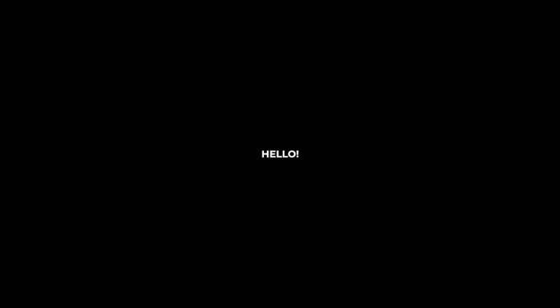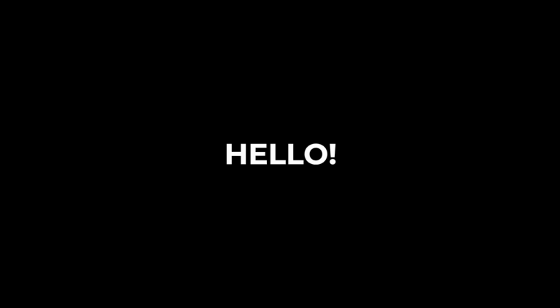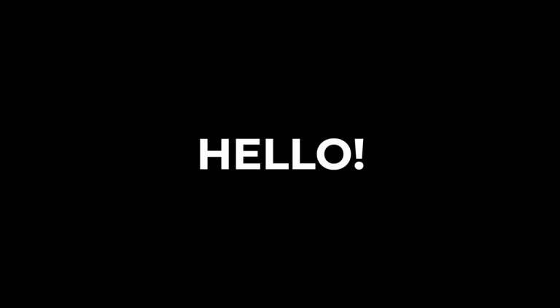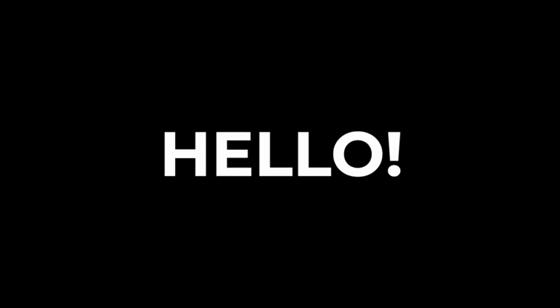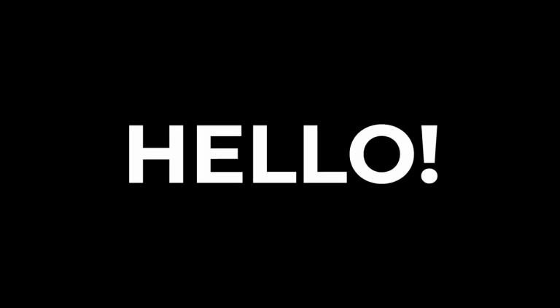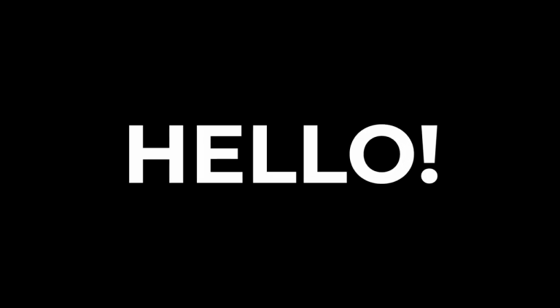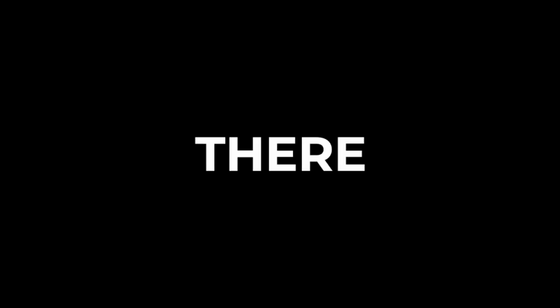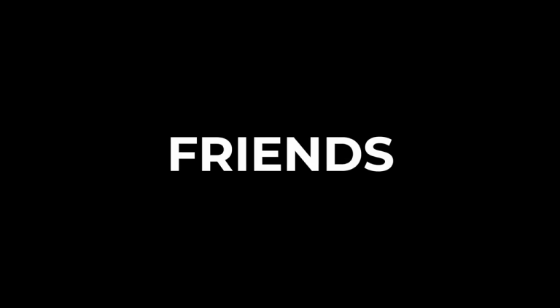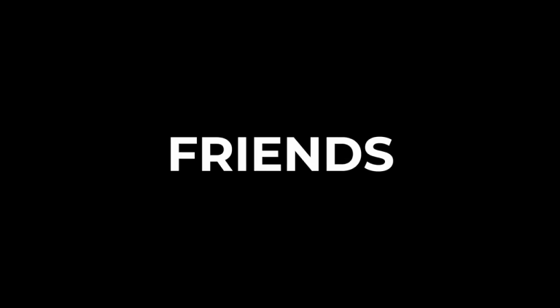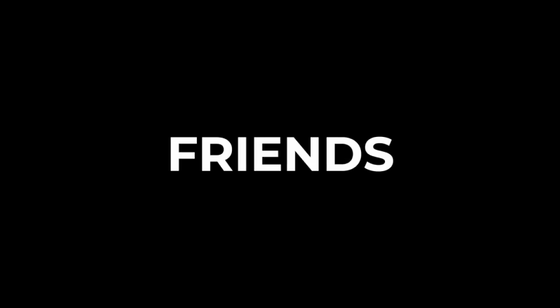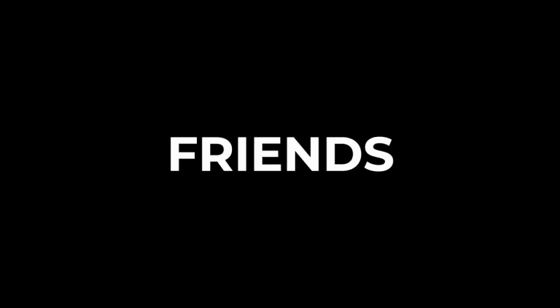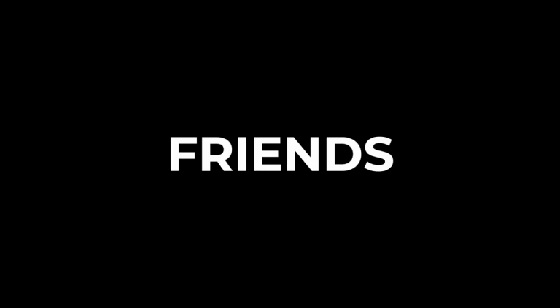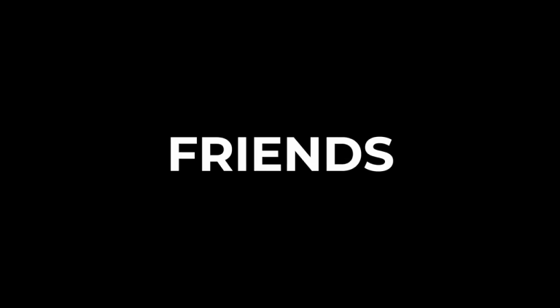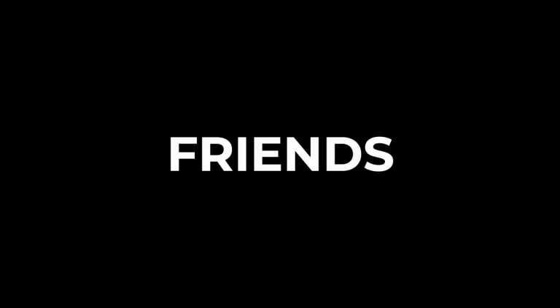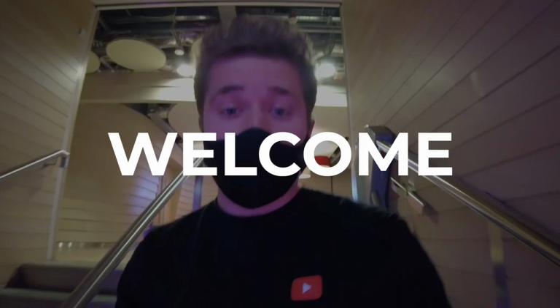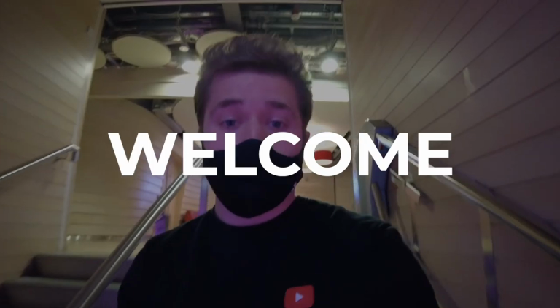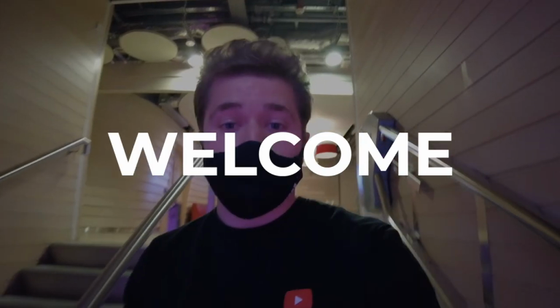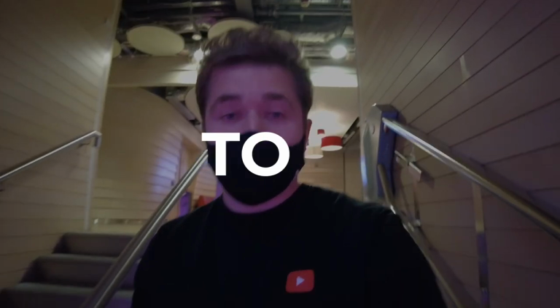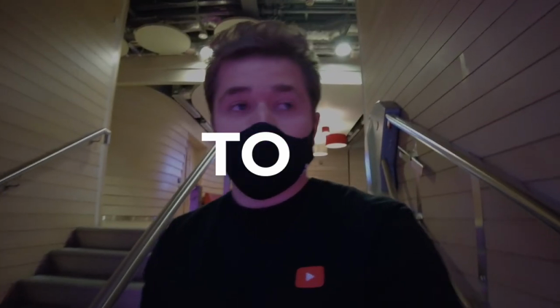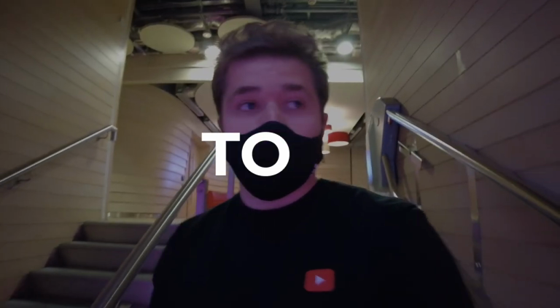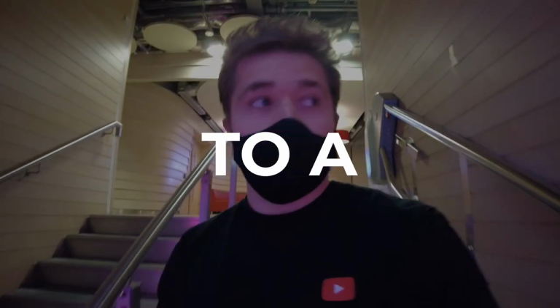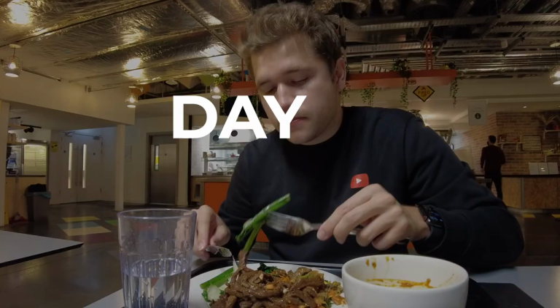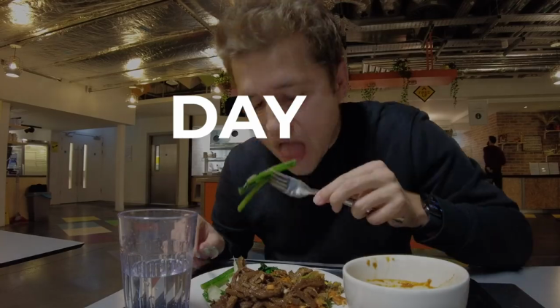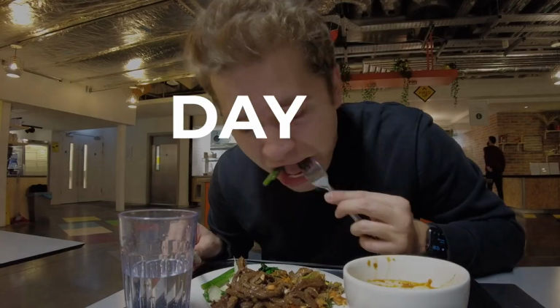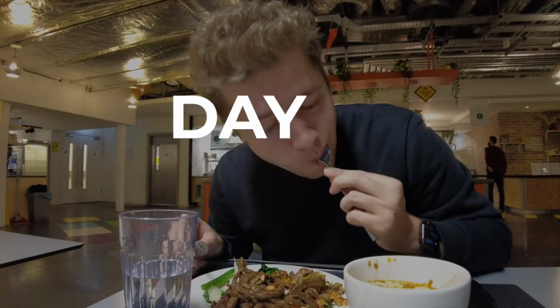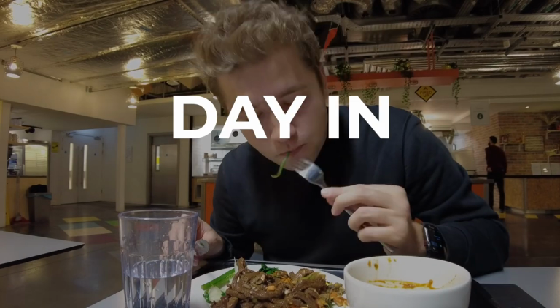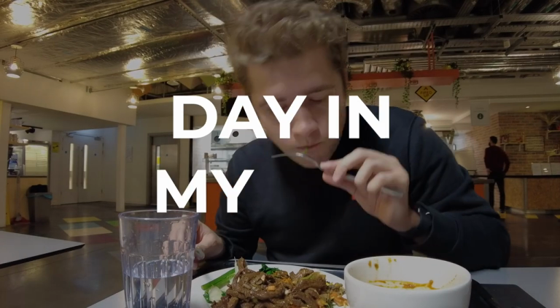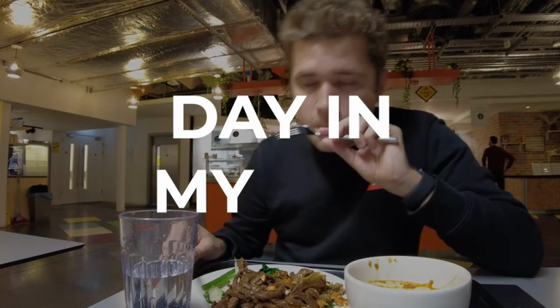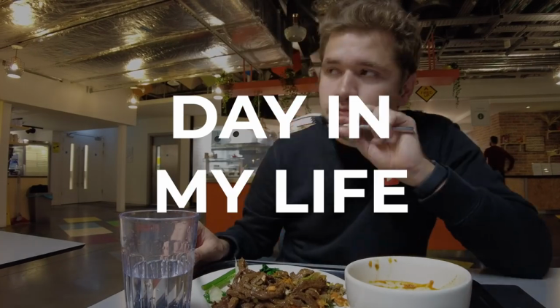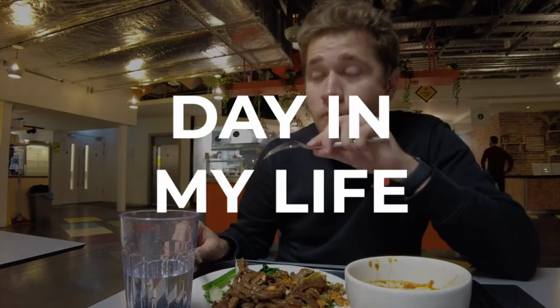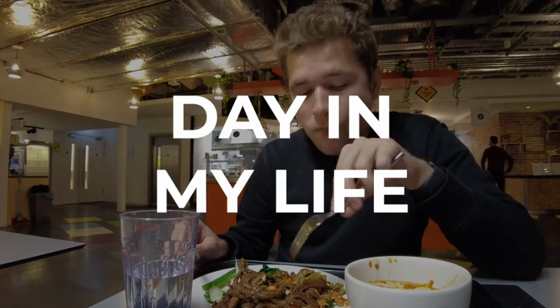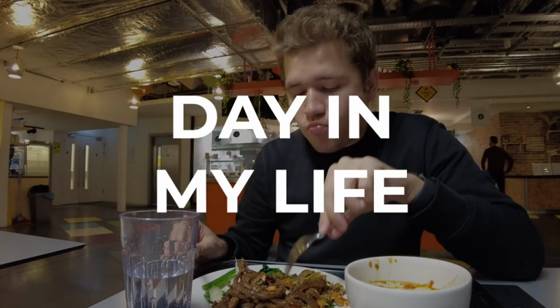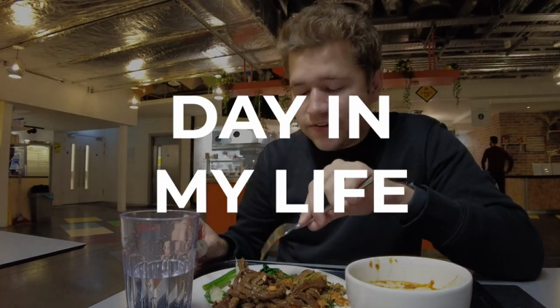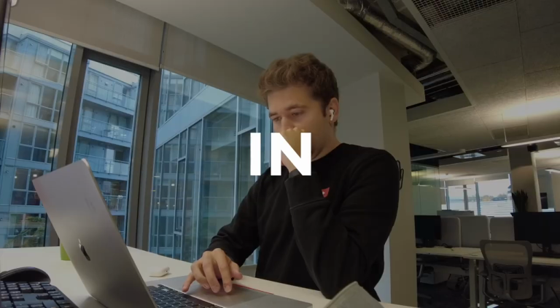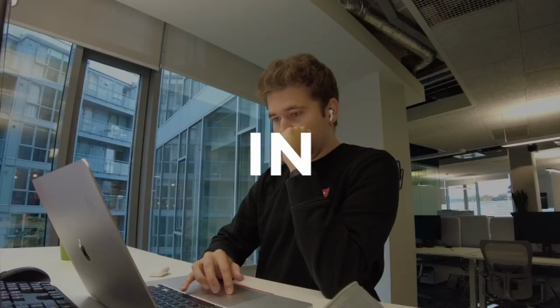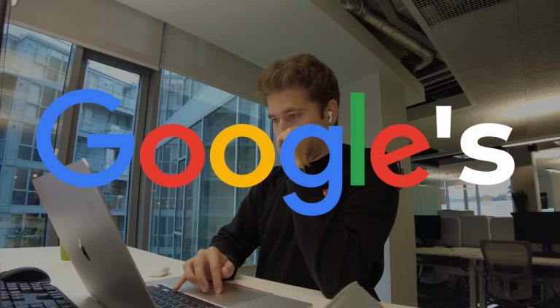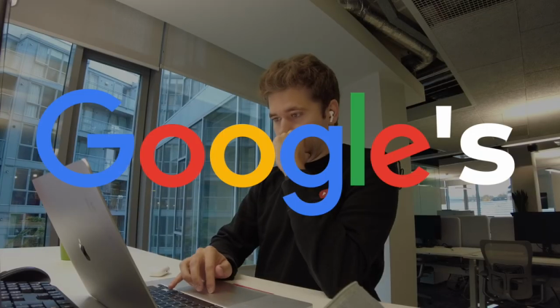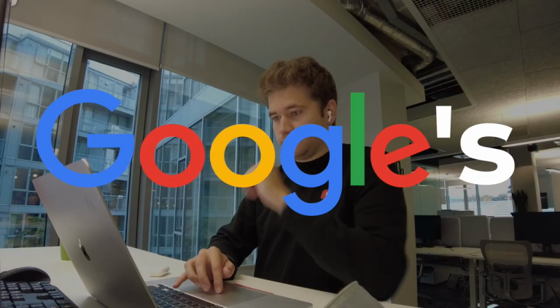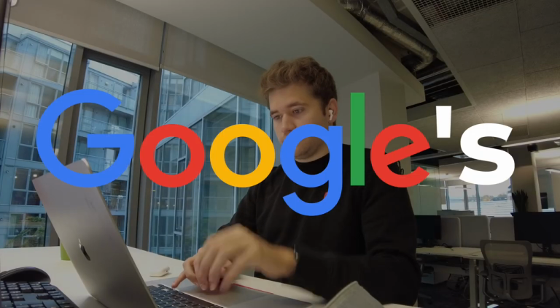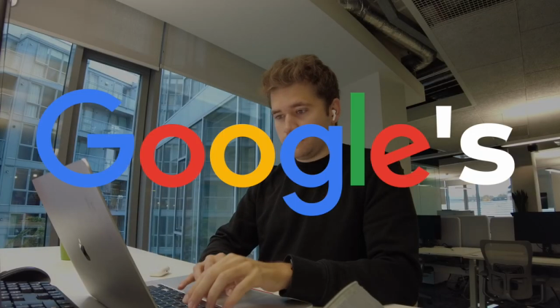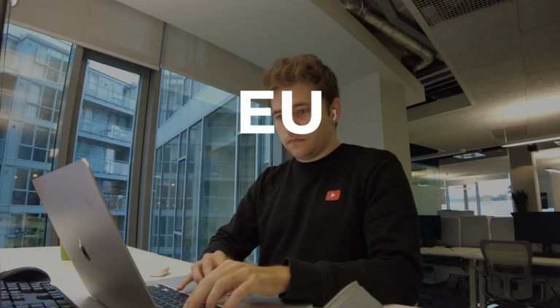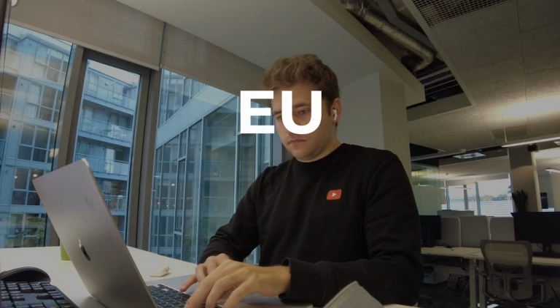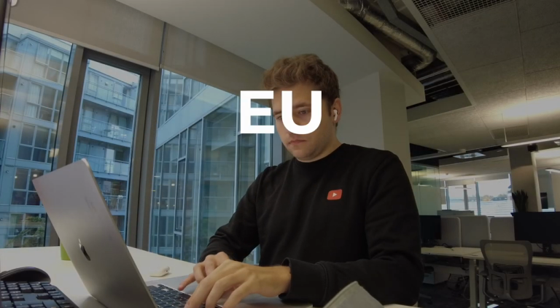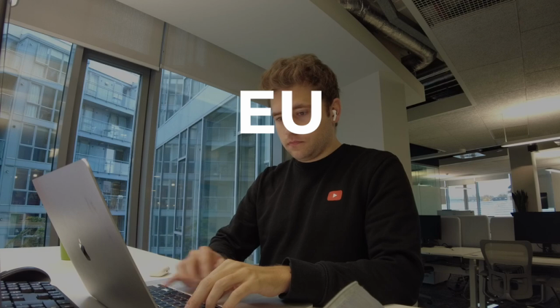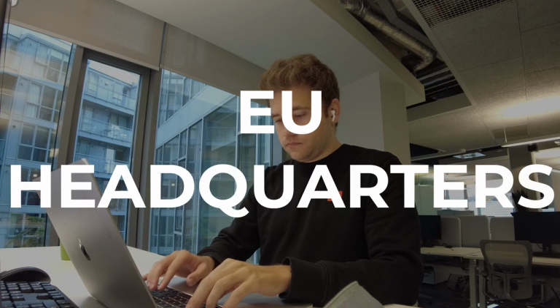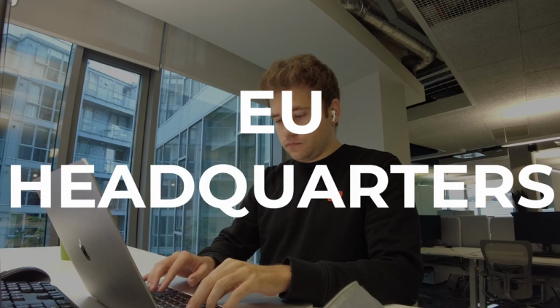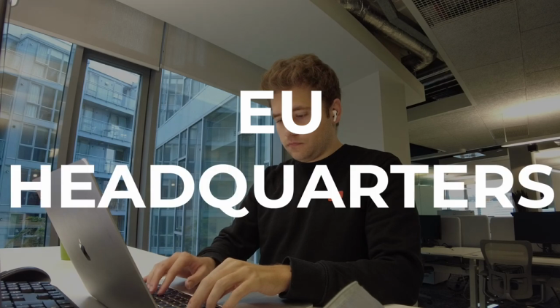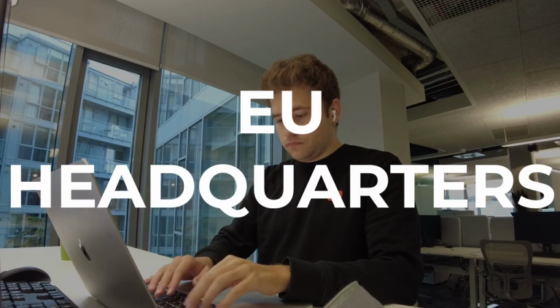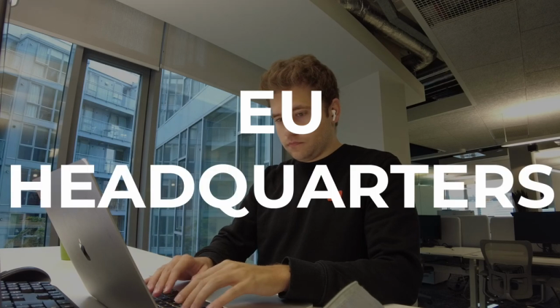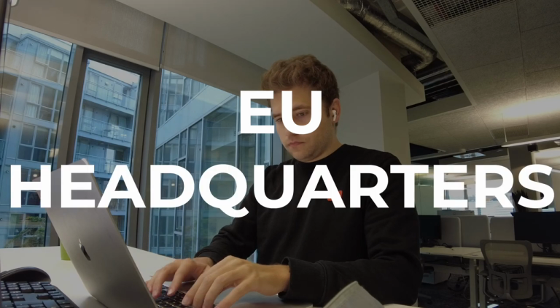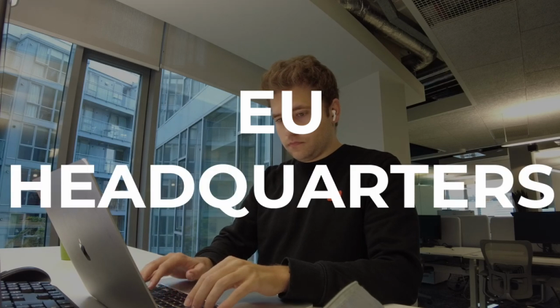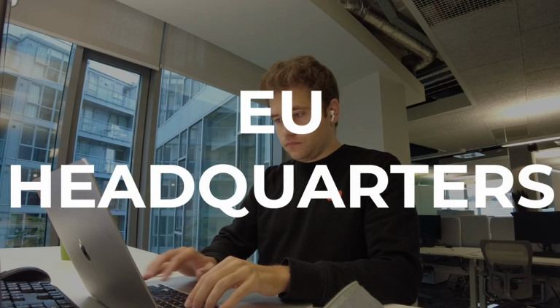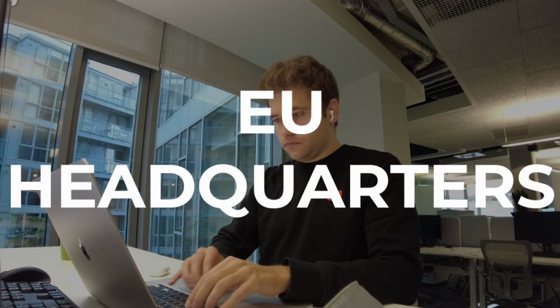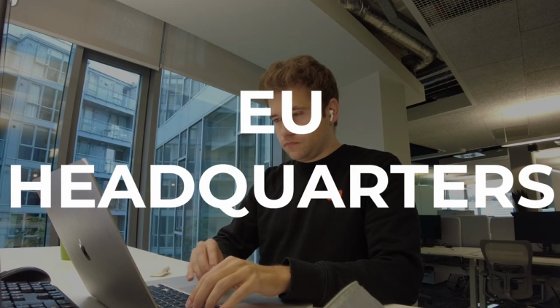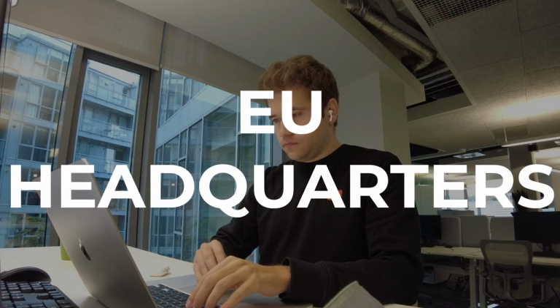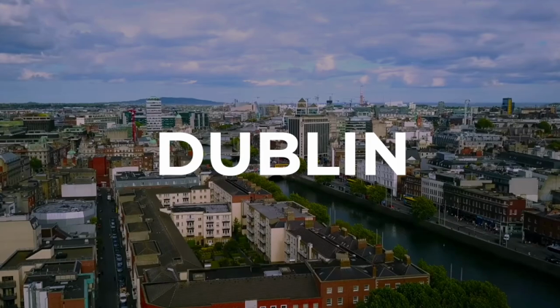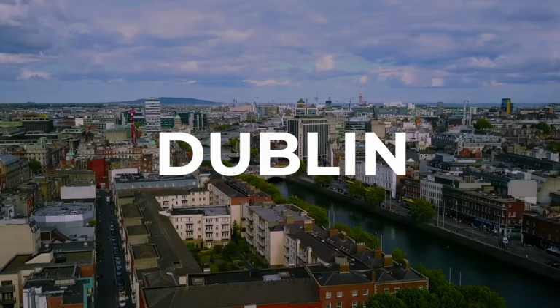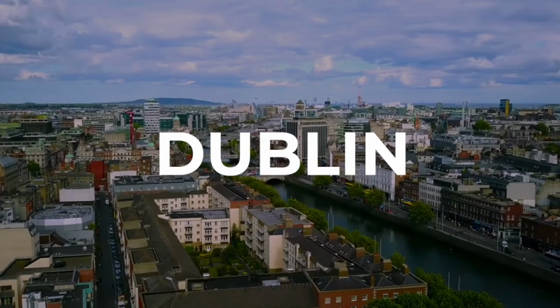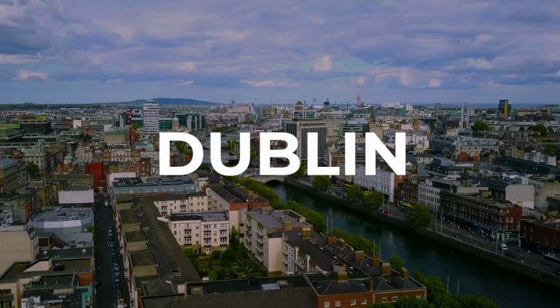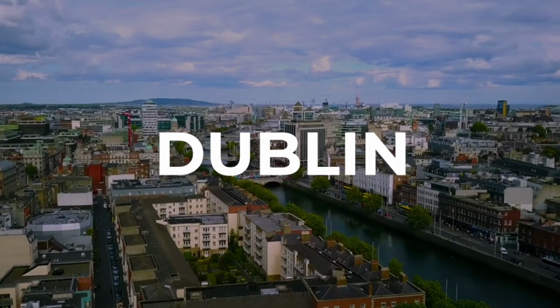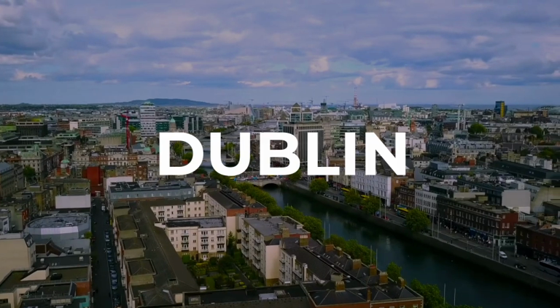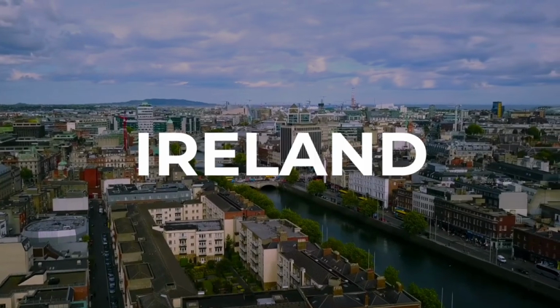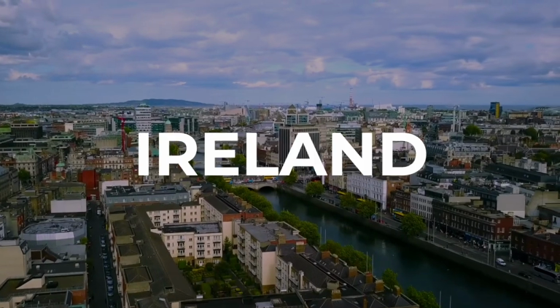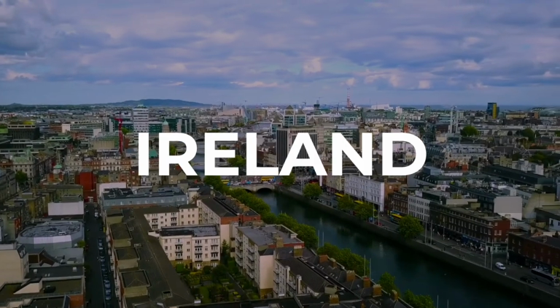Hello there friends and welcome to a day in my life in Google's EU headquarters, Dublin, Ireland.